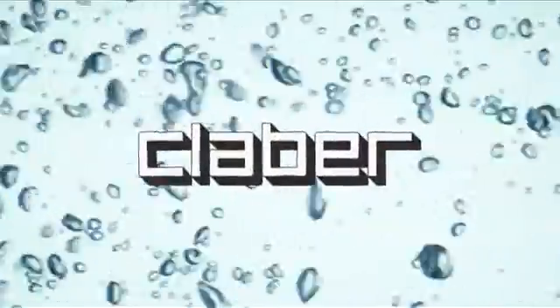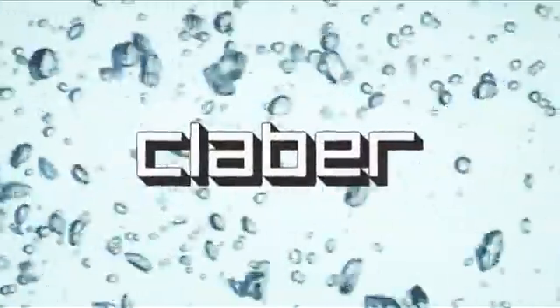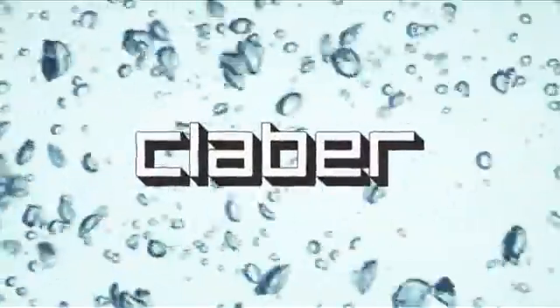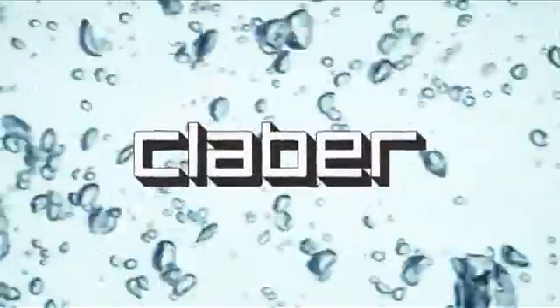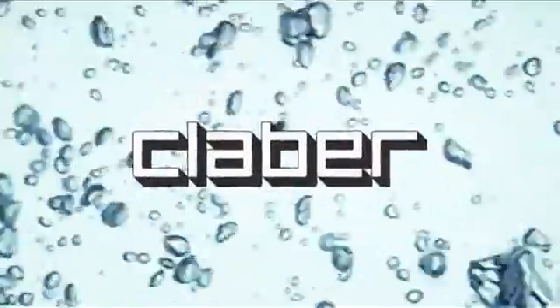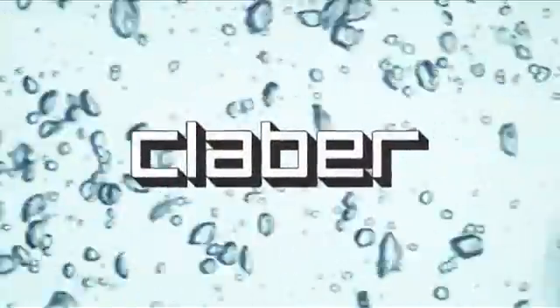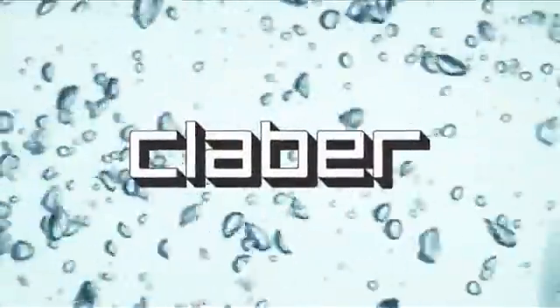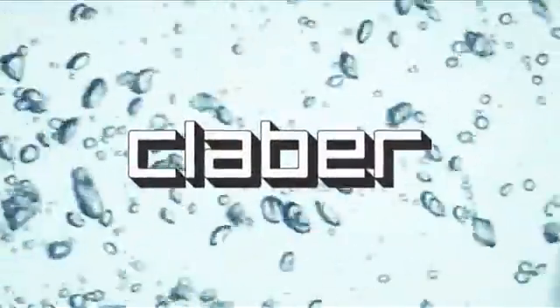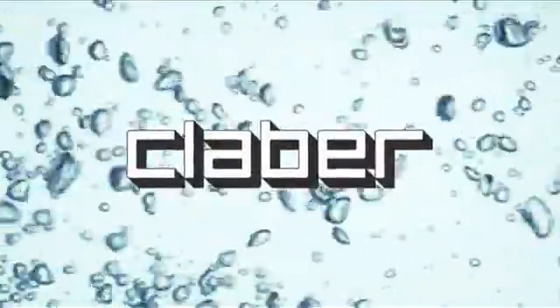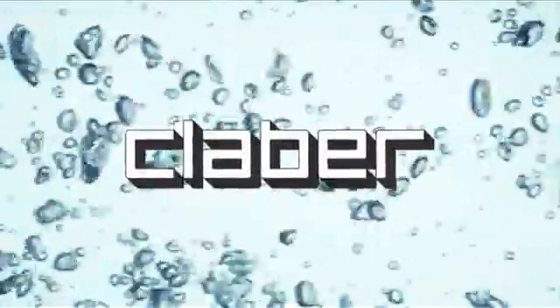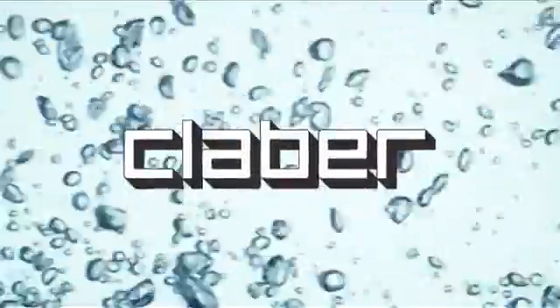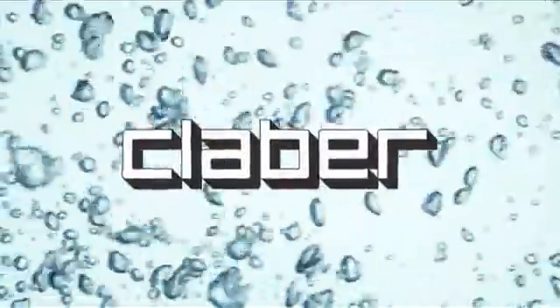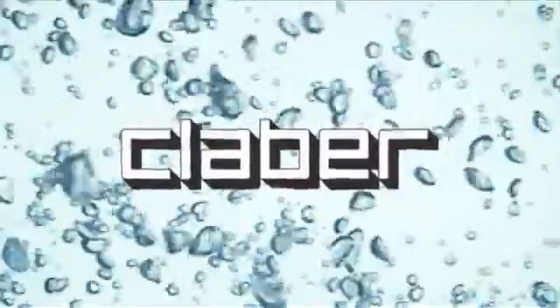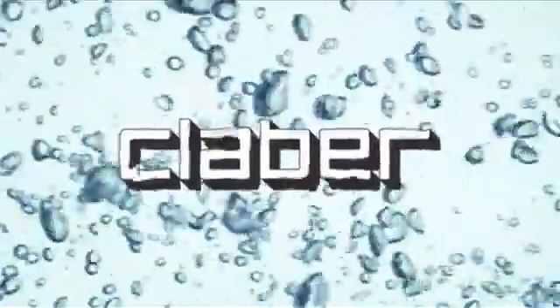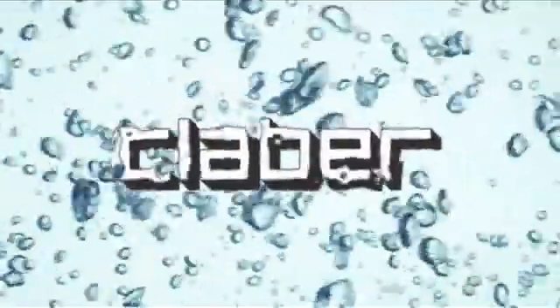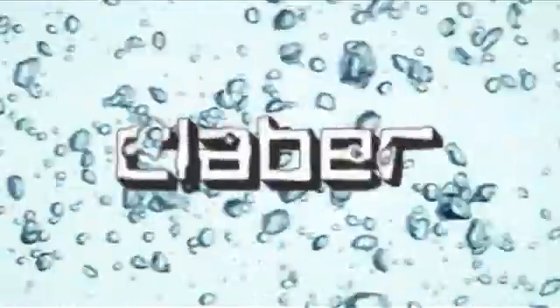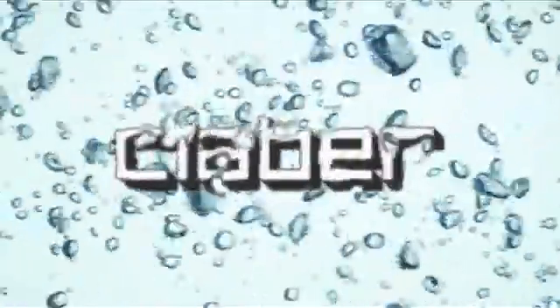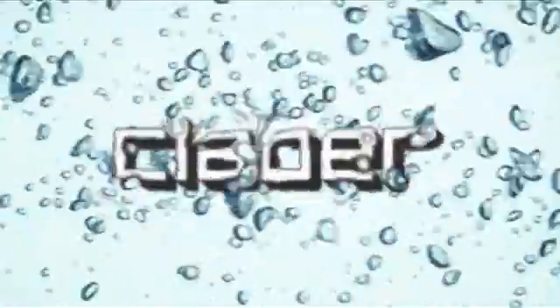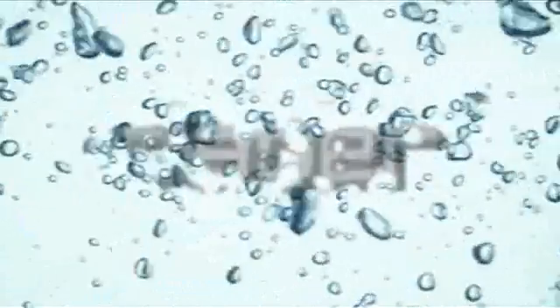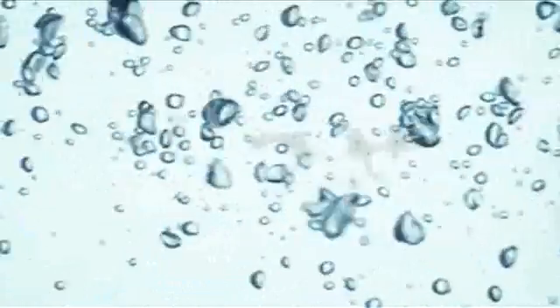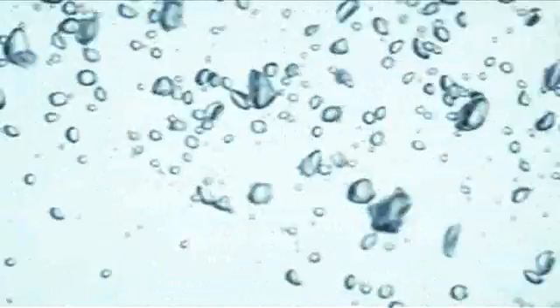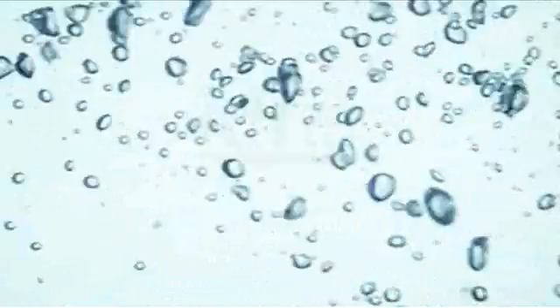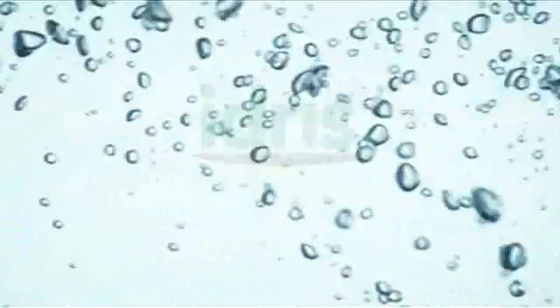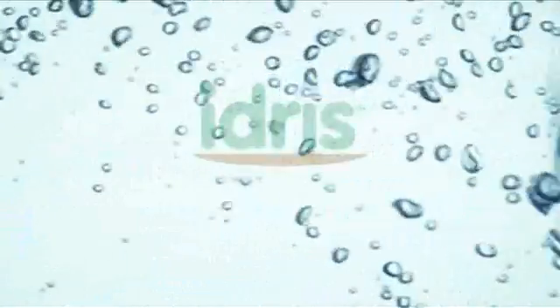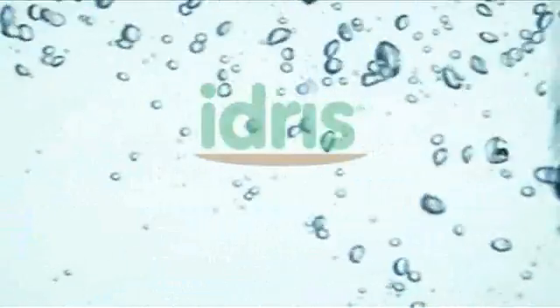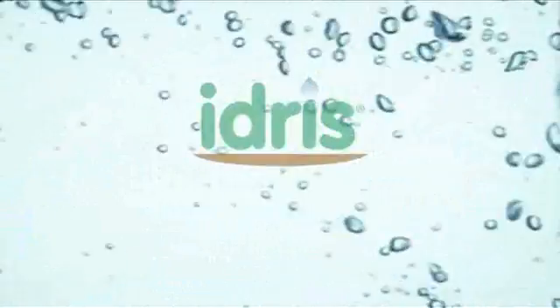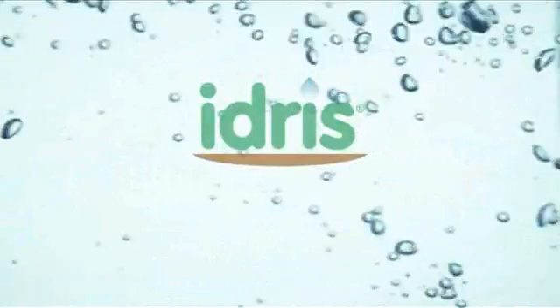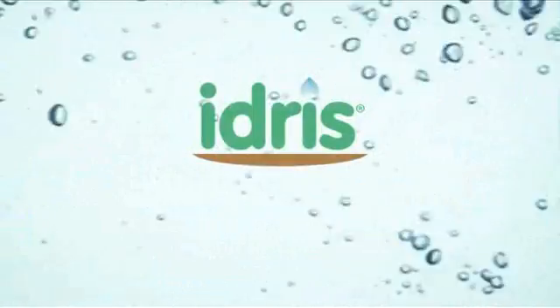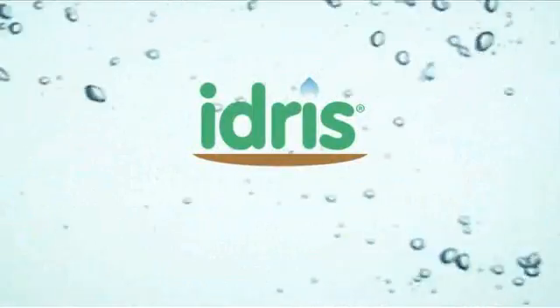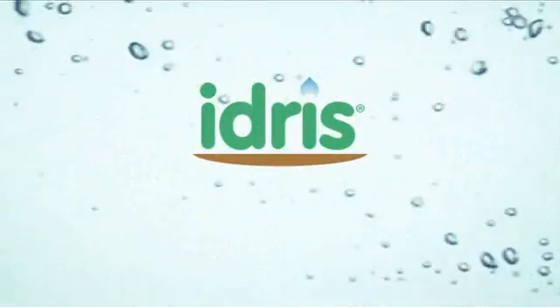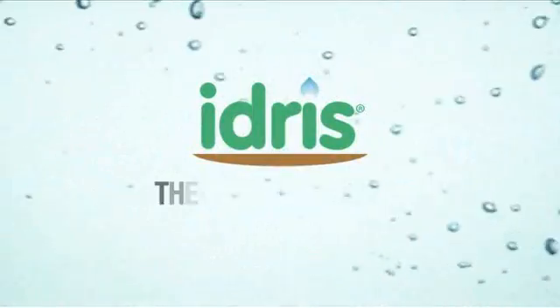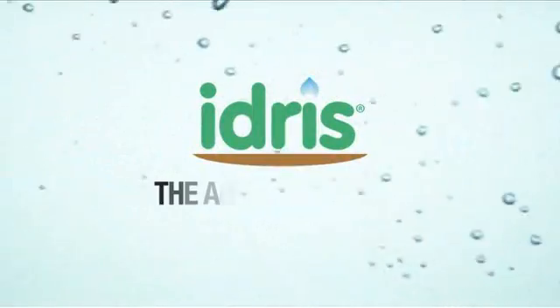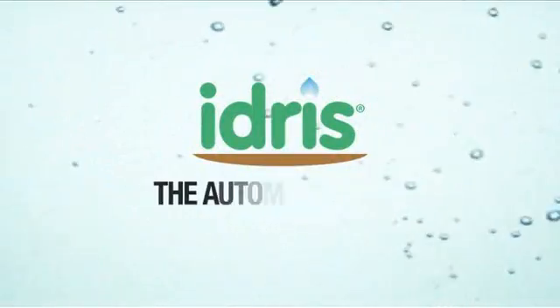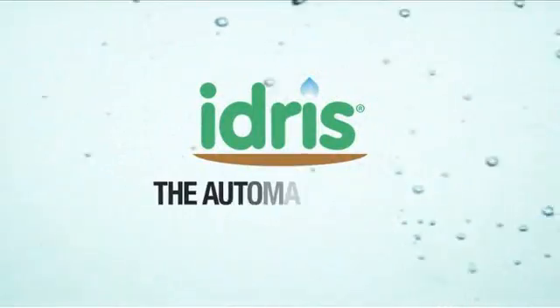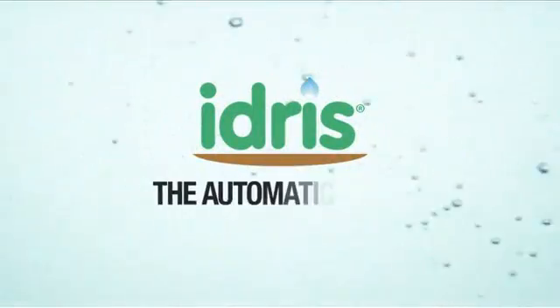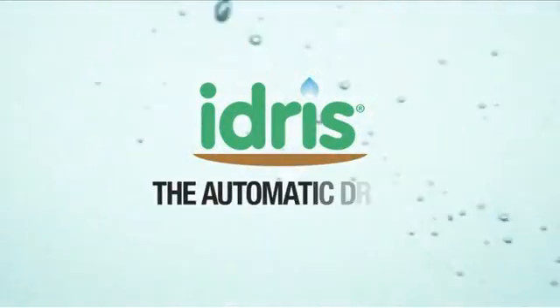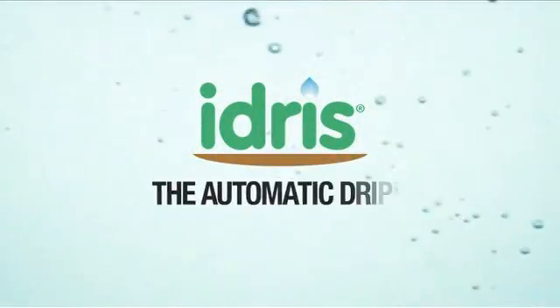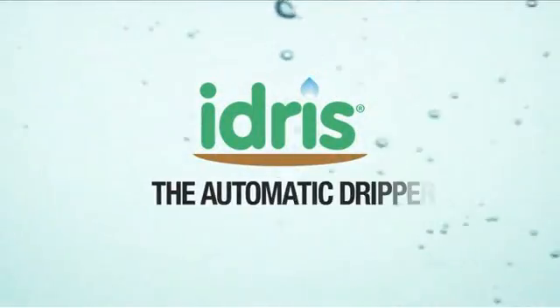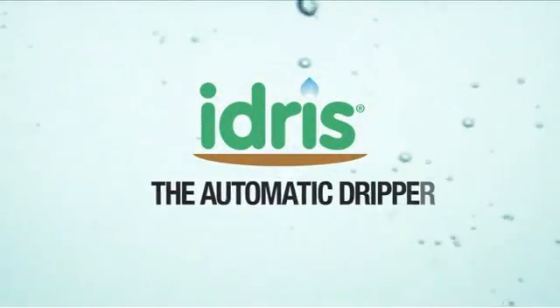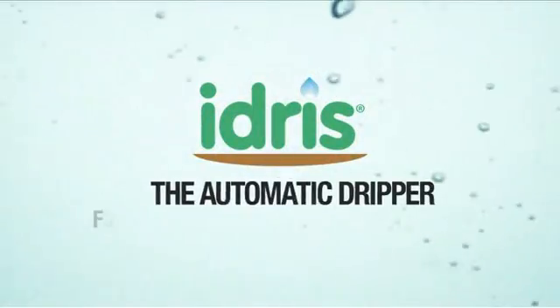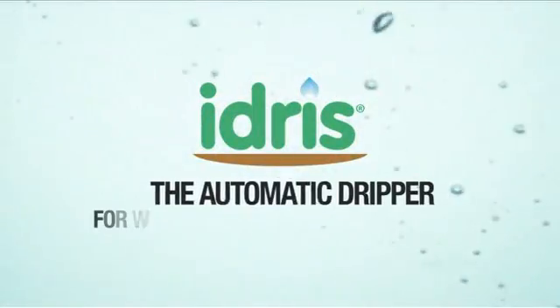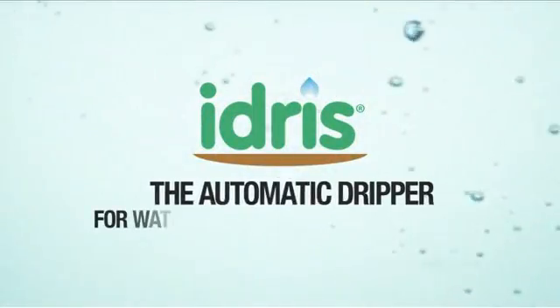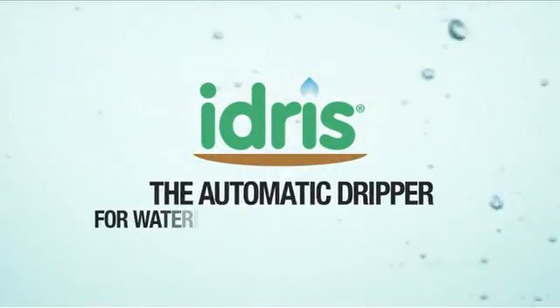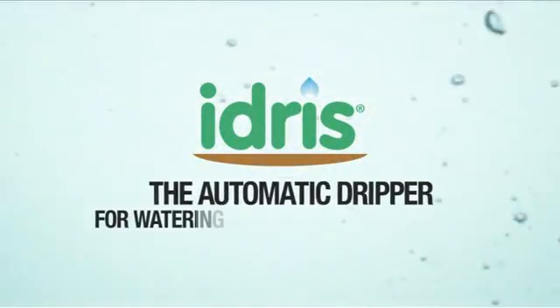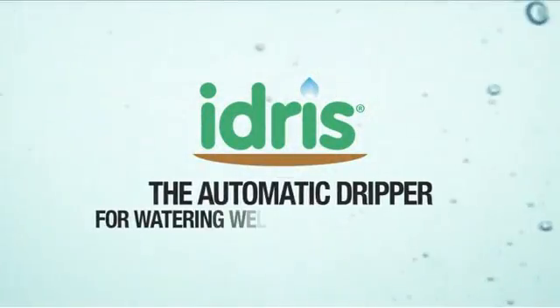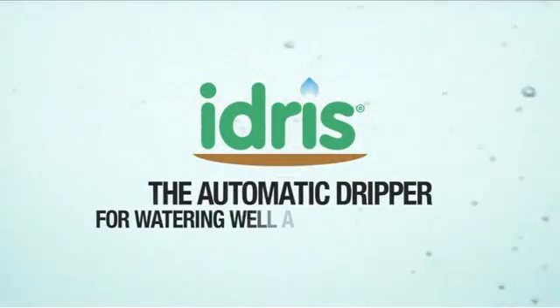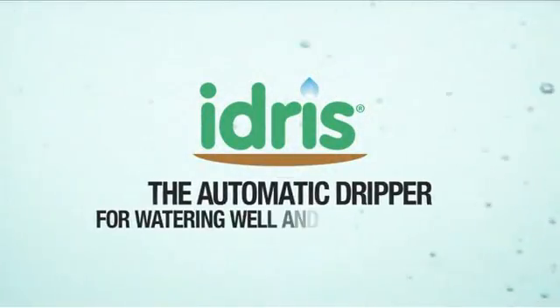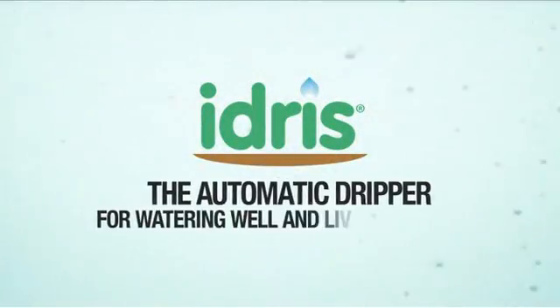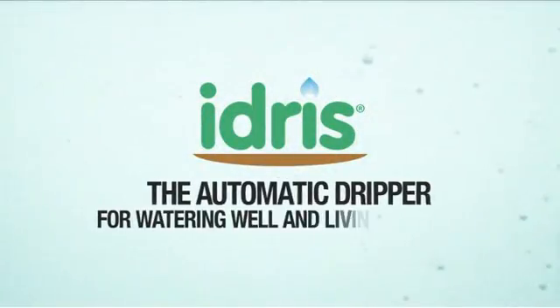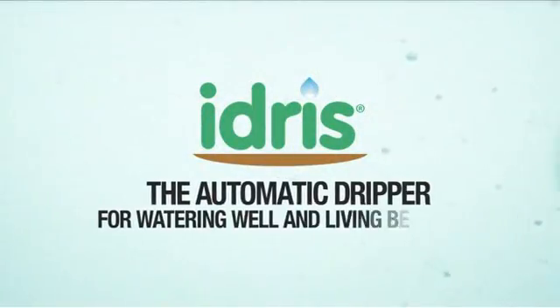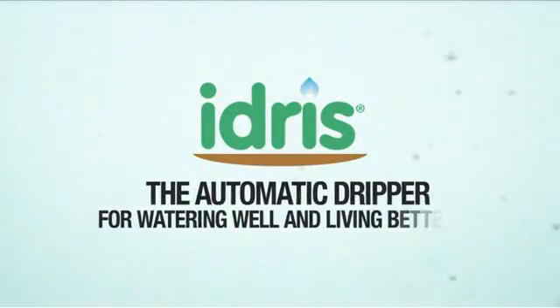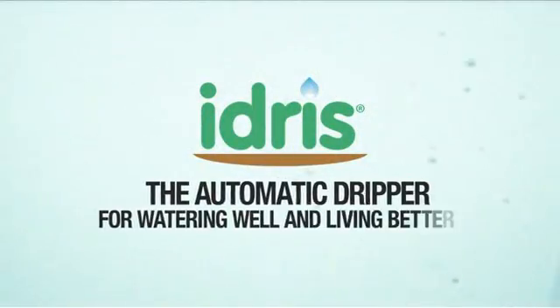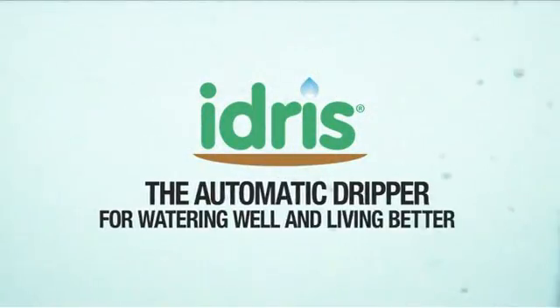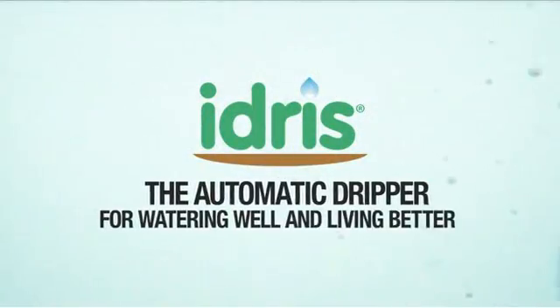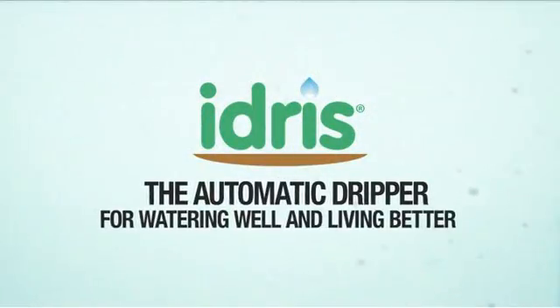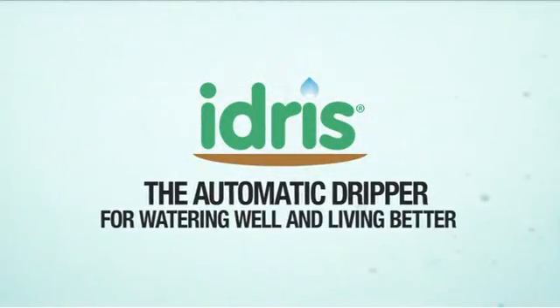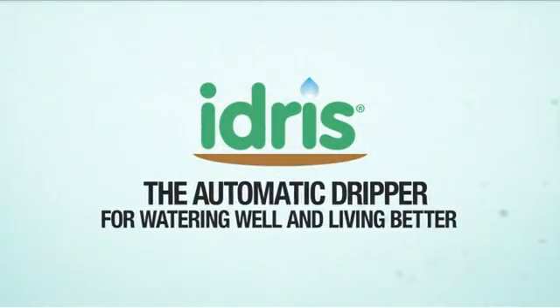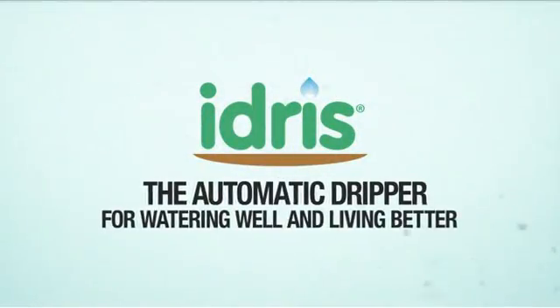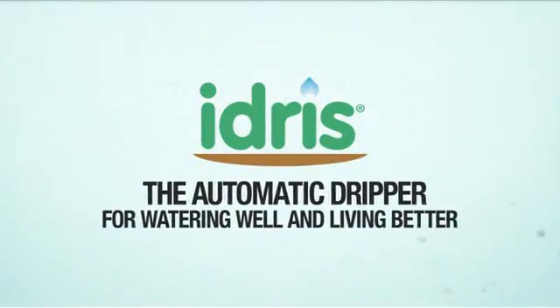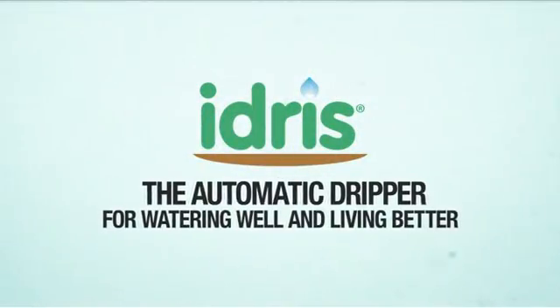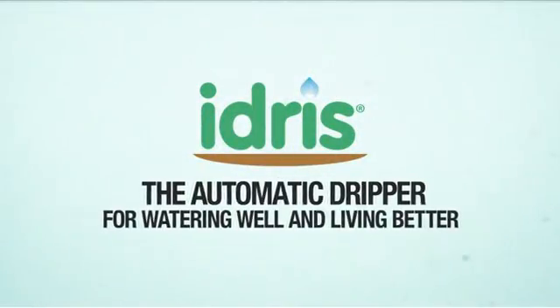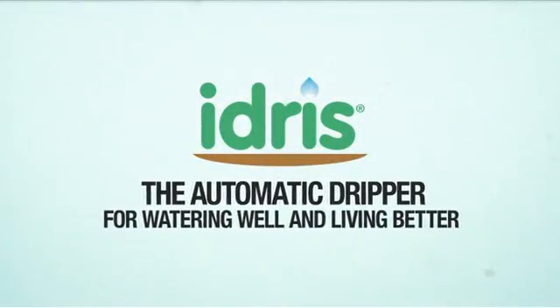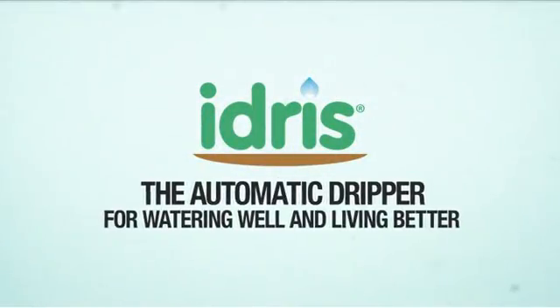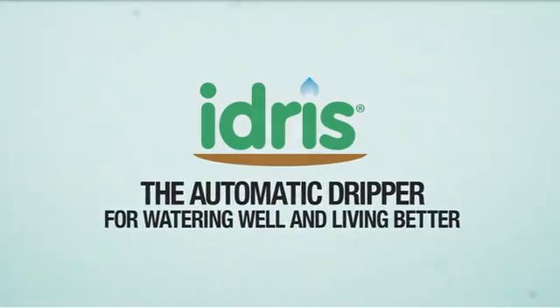Clabber presents Idris, the automatic dripper for watering well and living better.